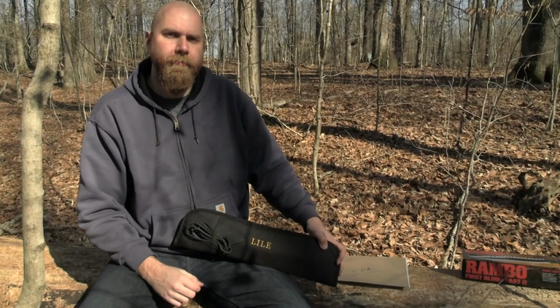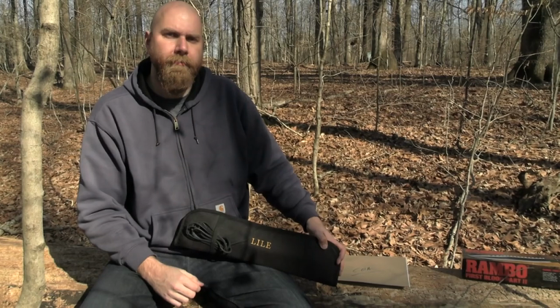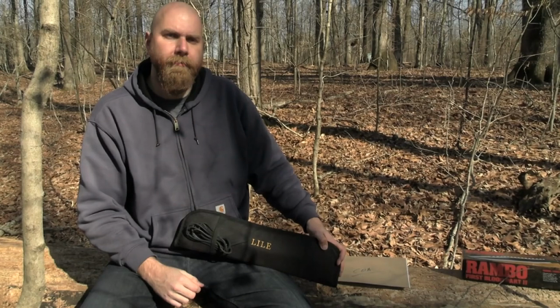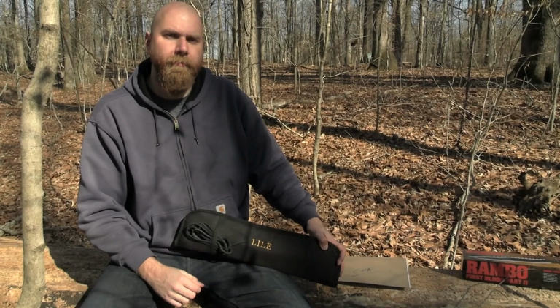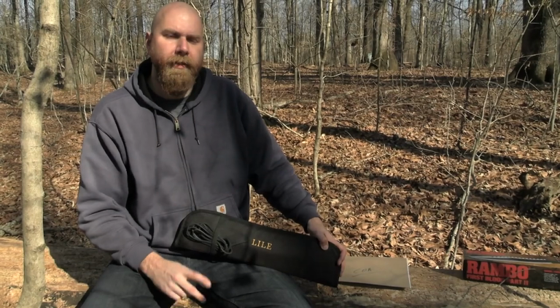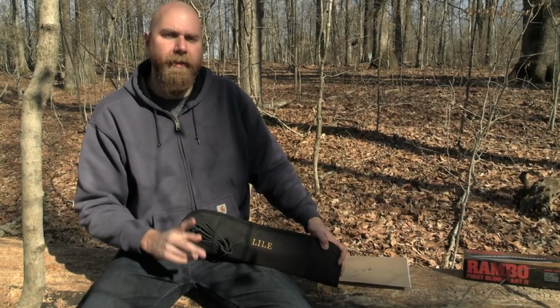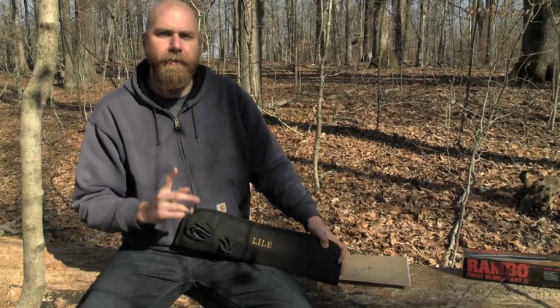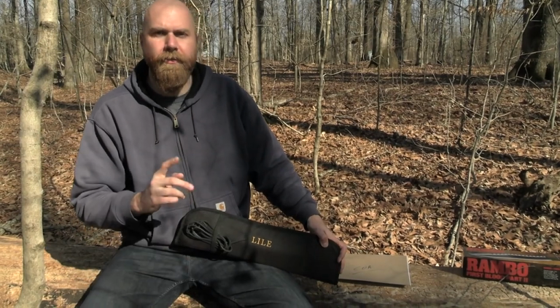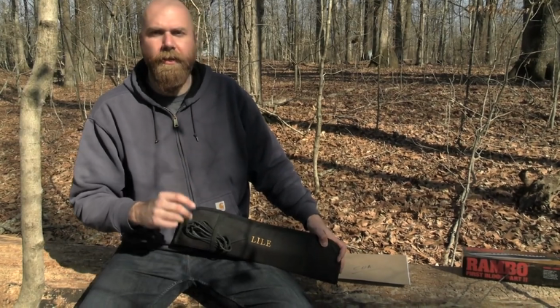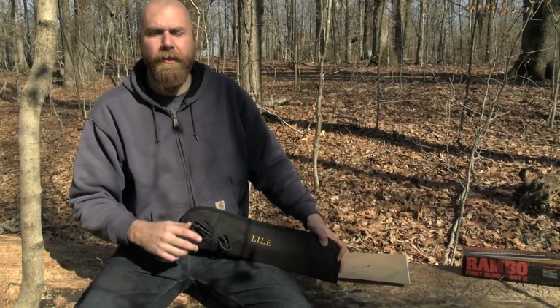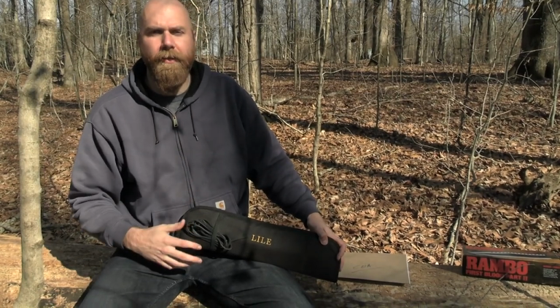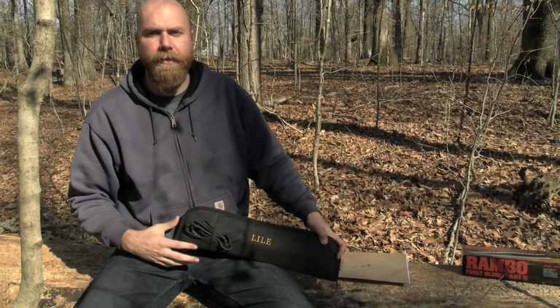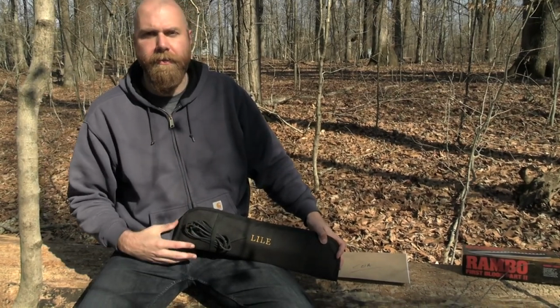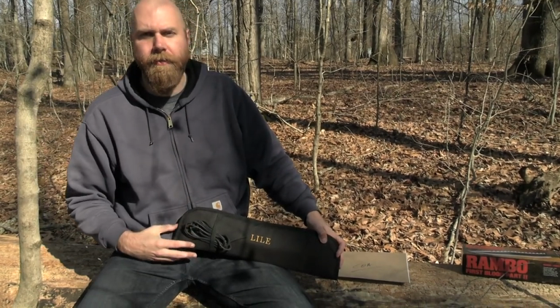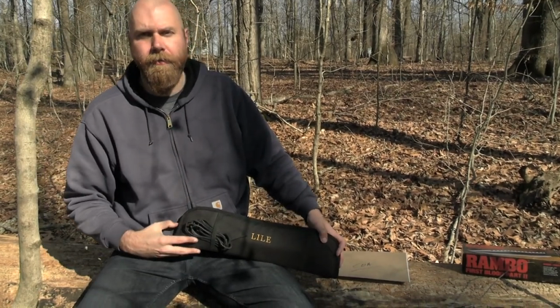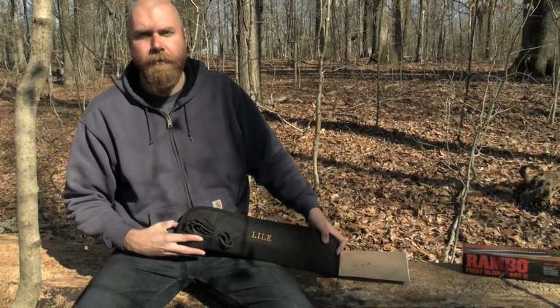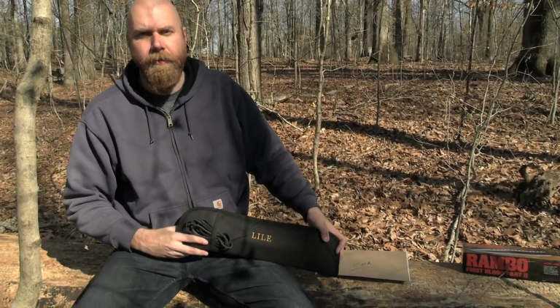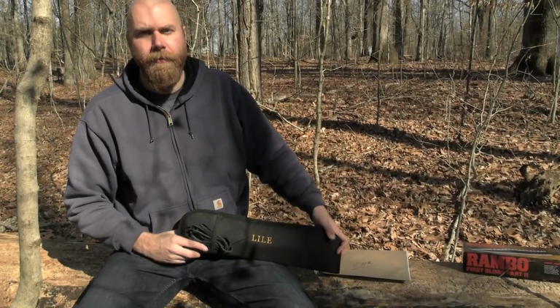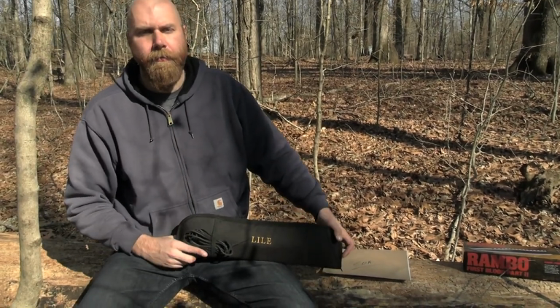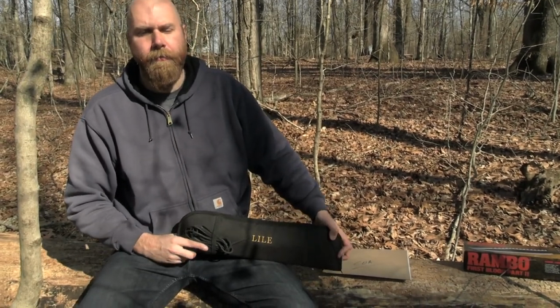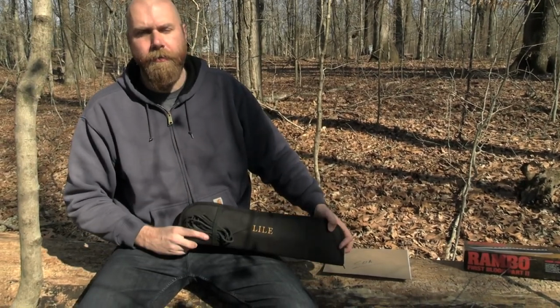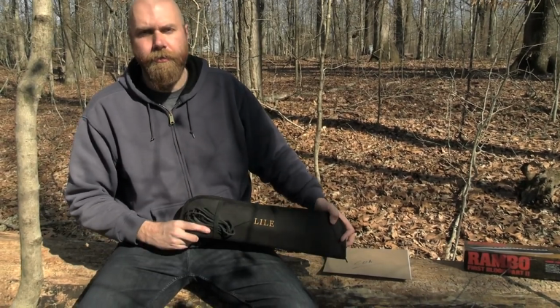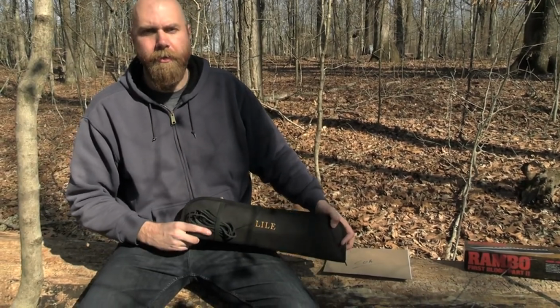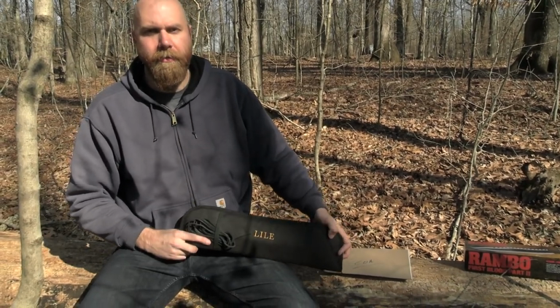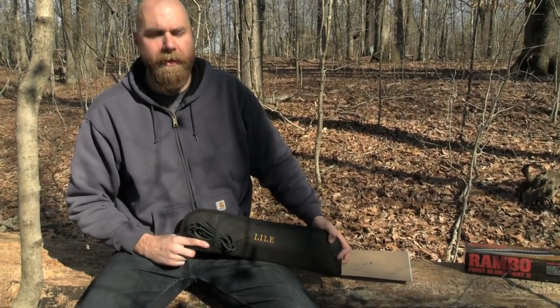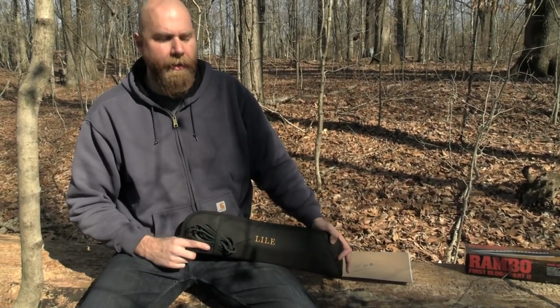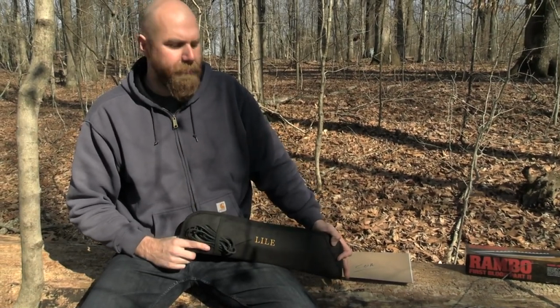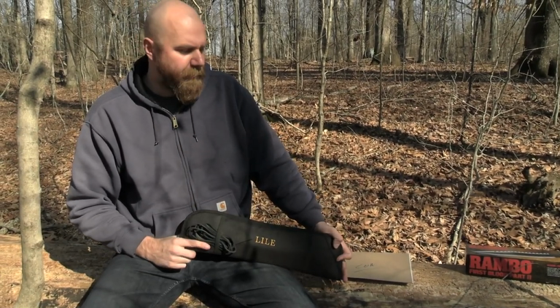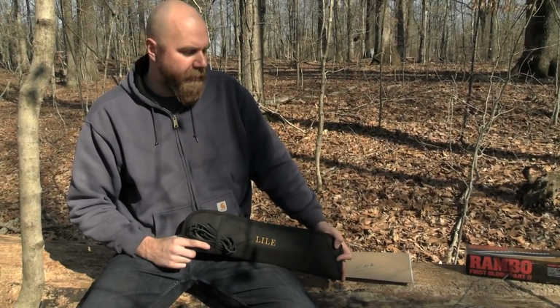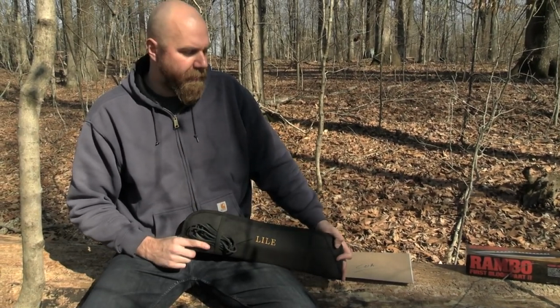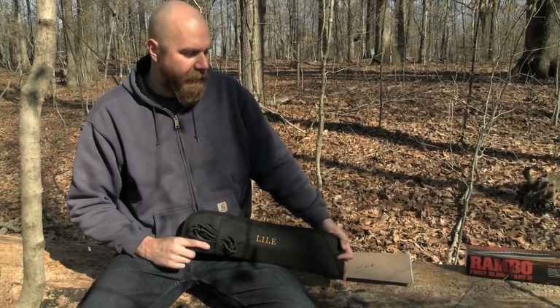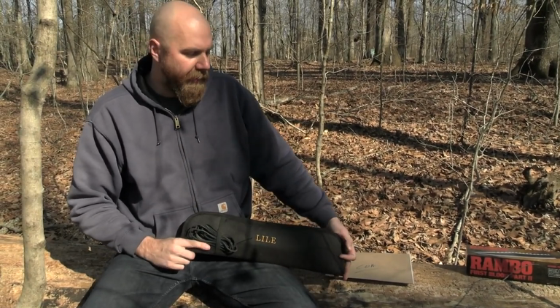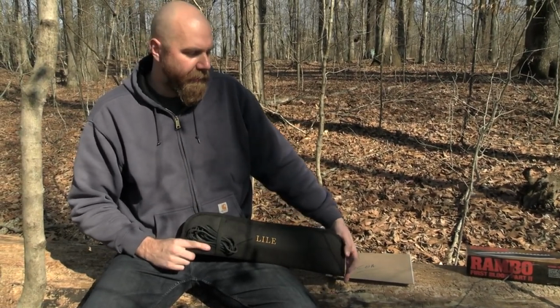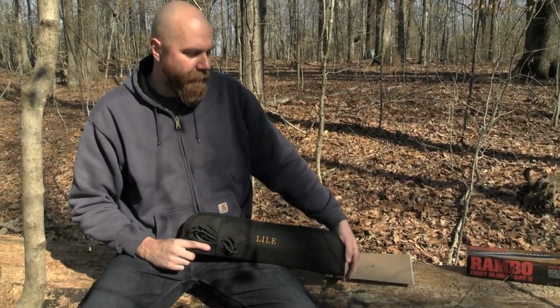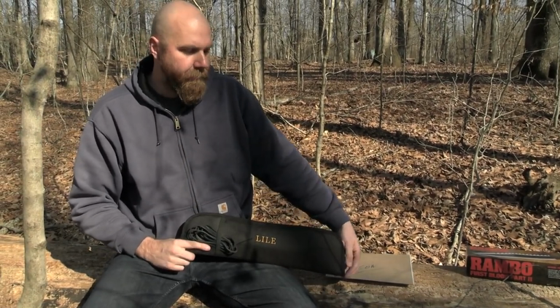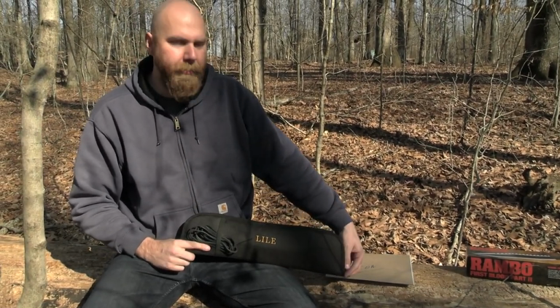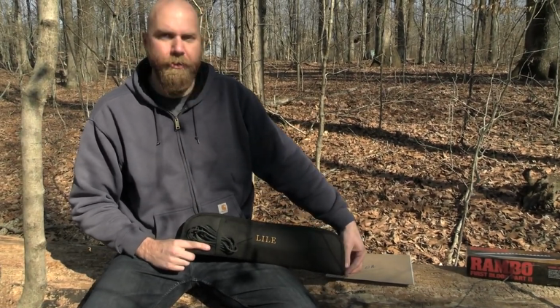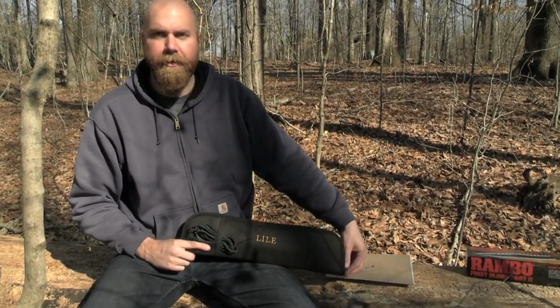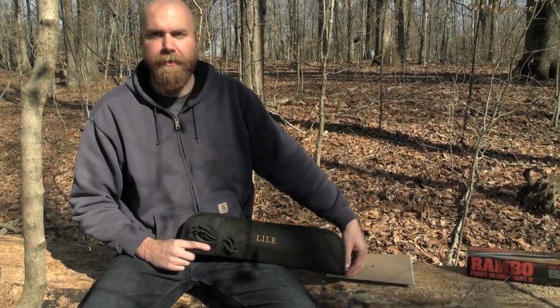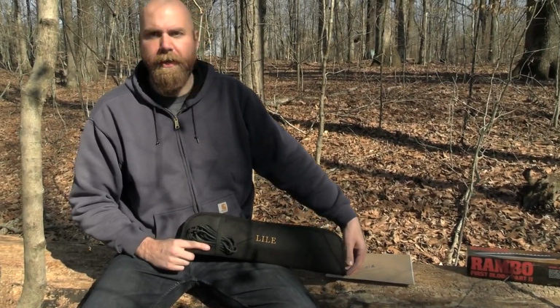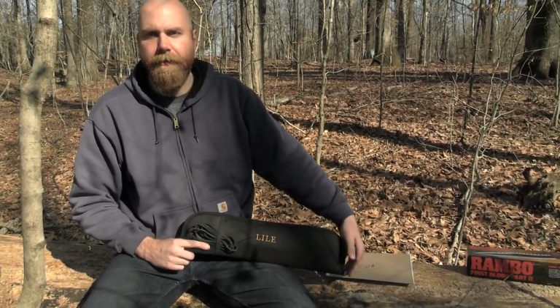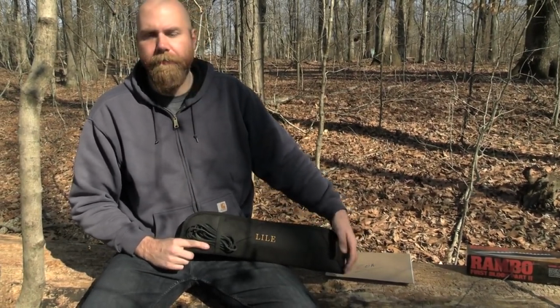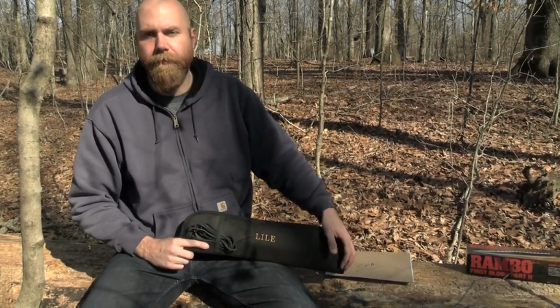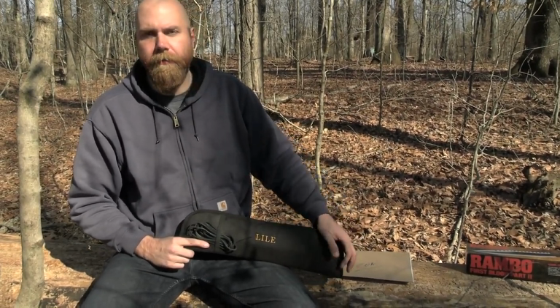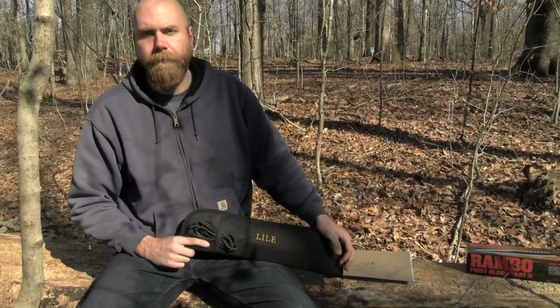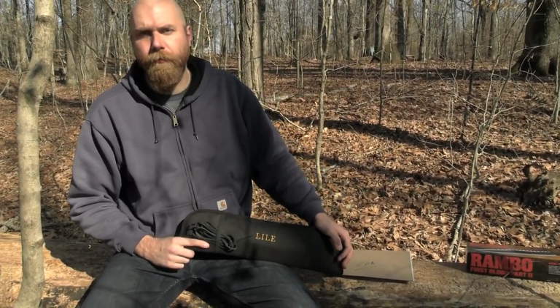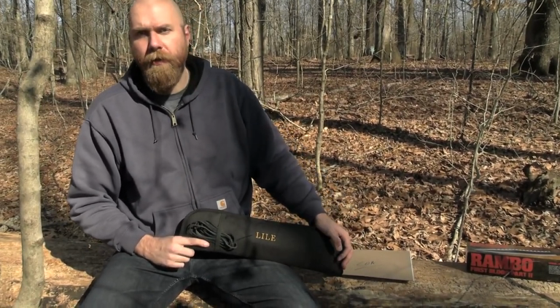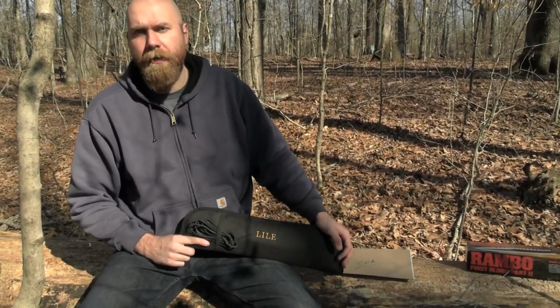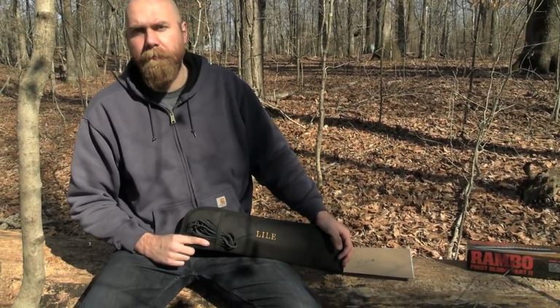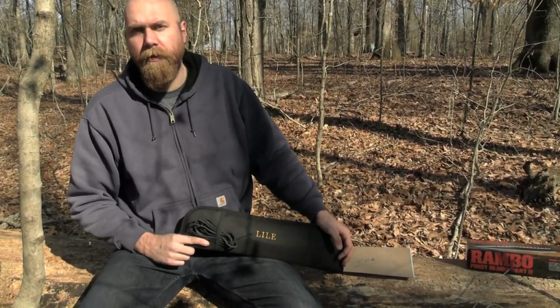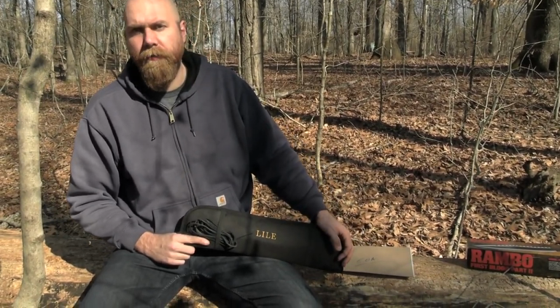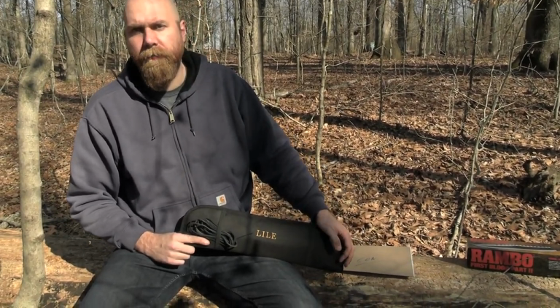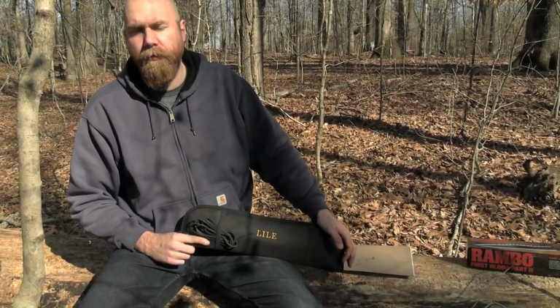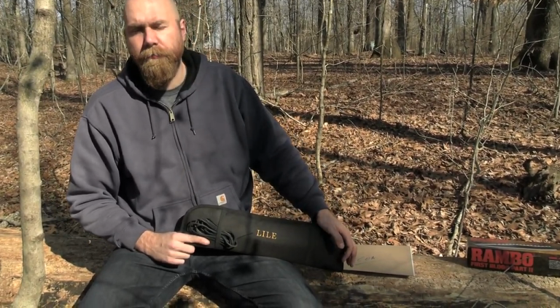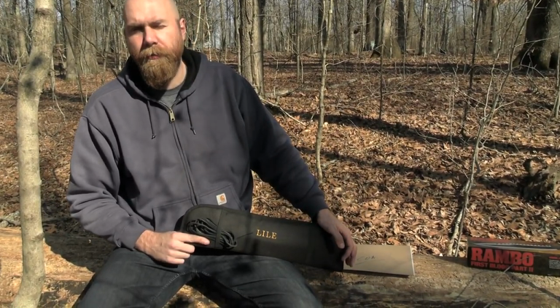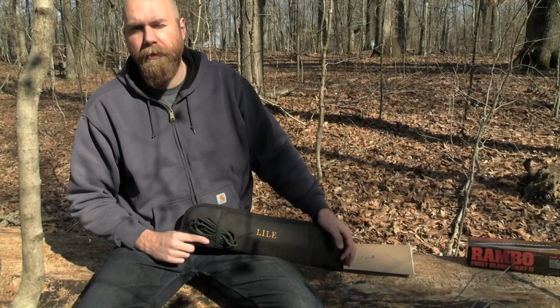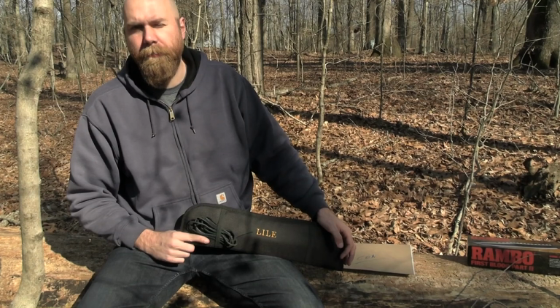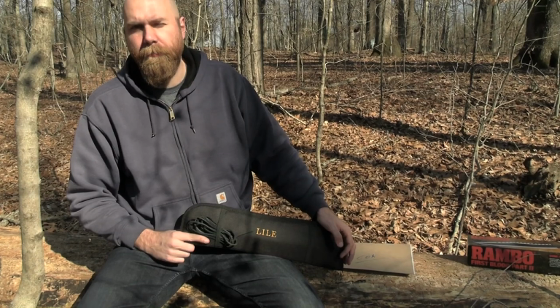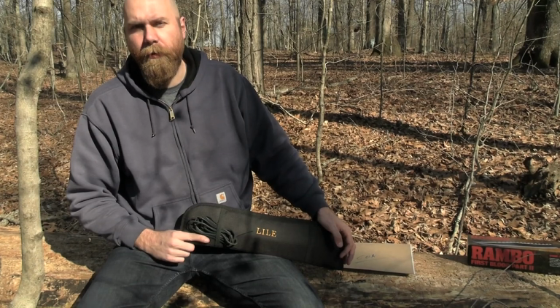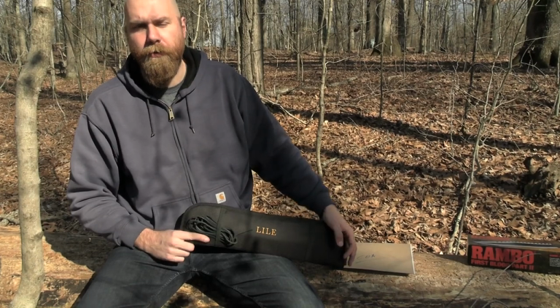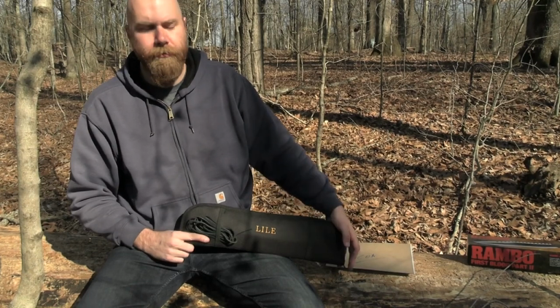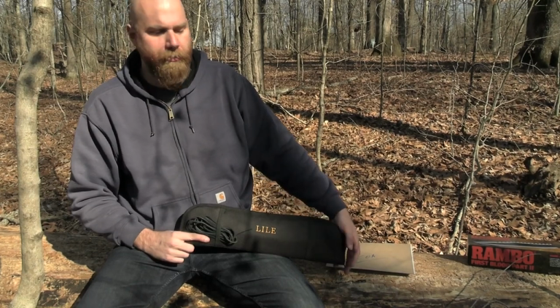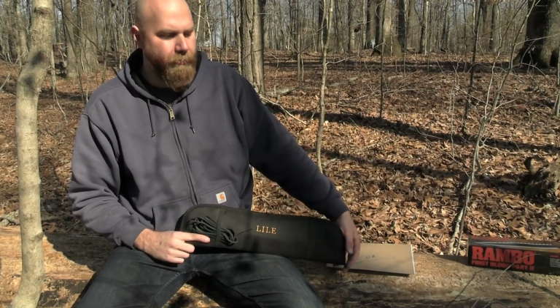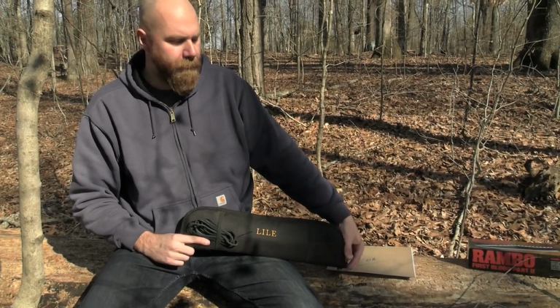Hey, John Hickok here. I want to show you guys my Lyle Mission Knife from Rambo First Blood Part 2.